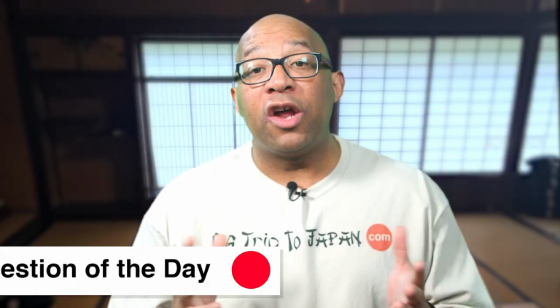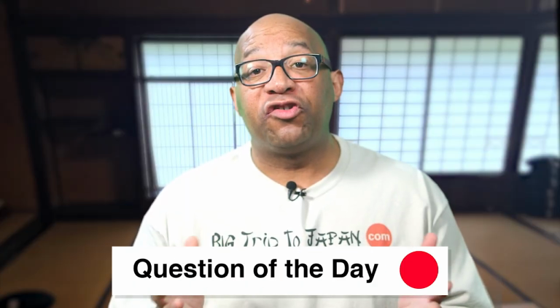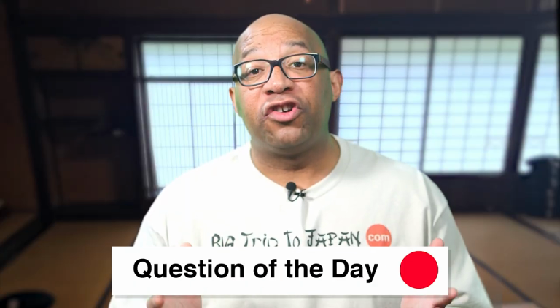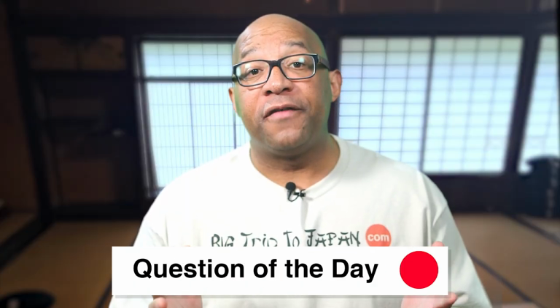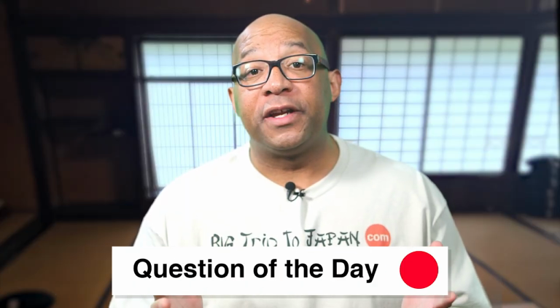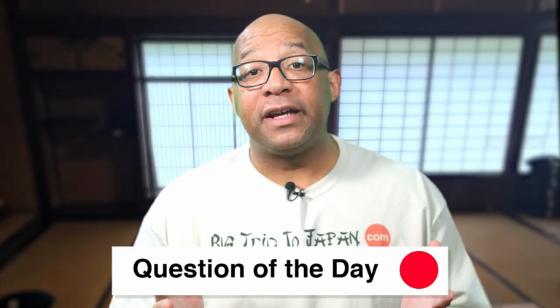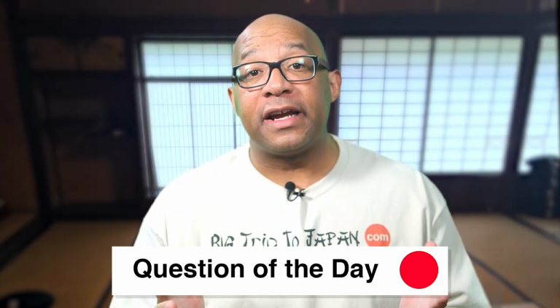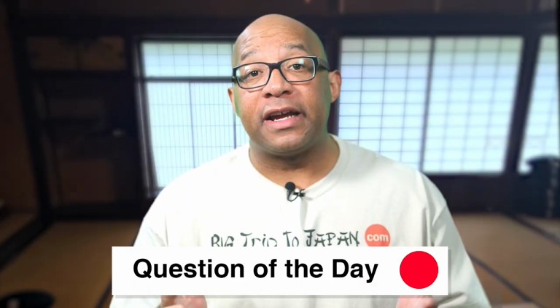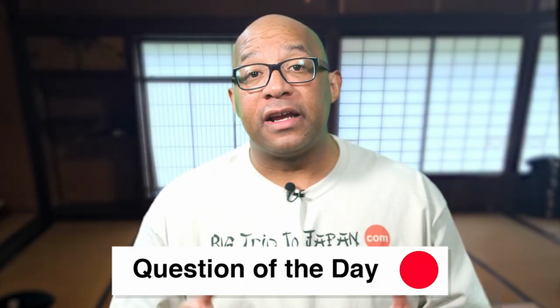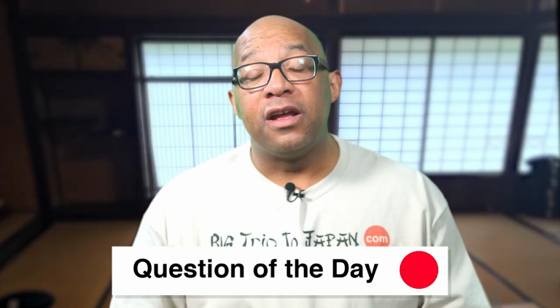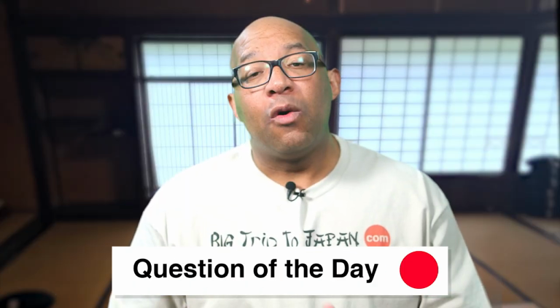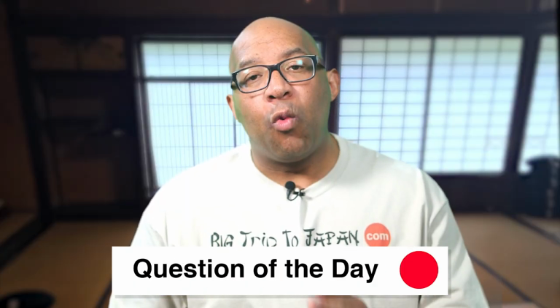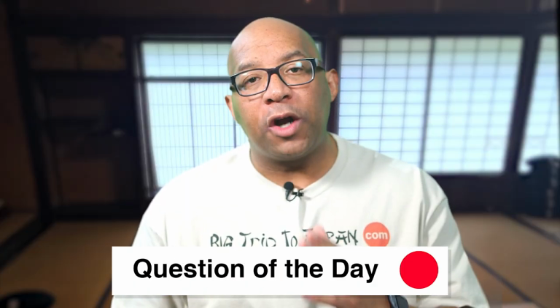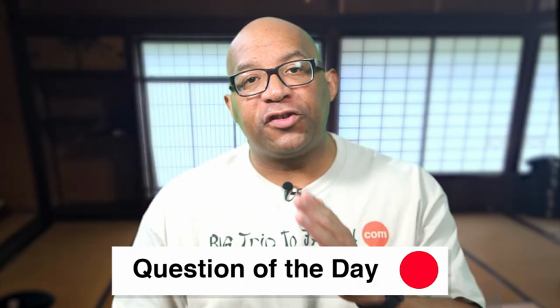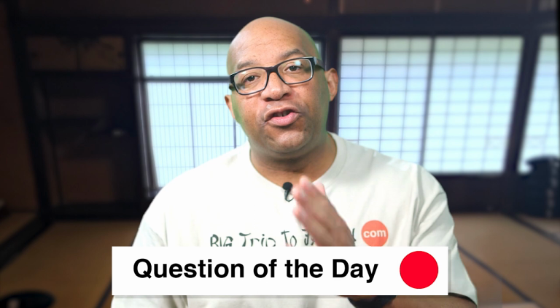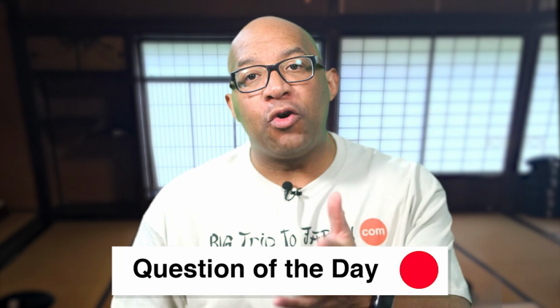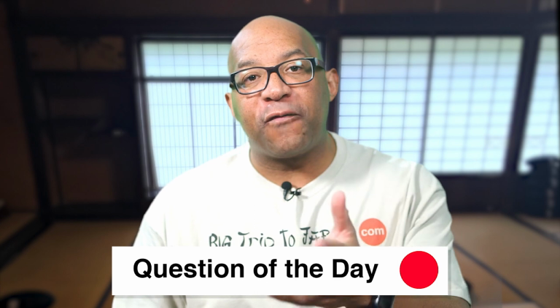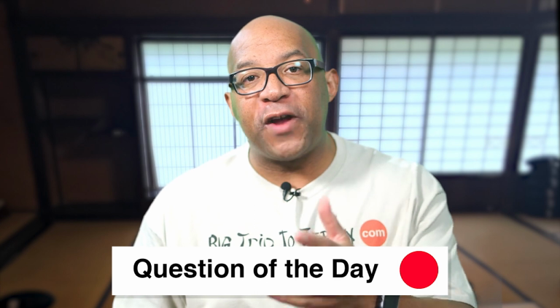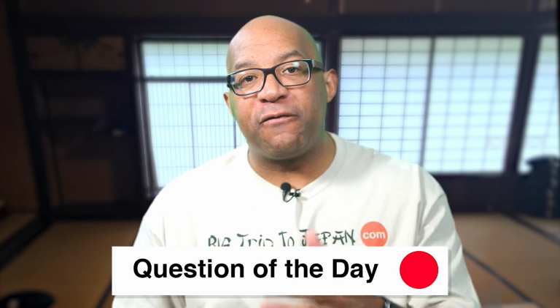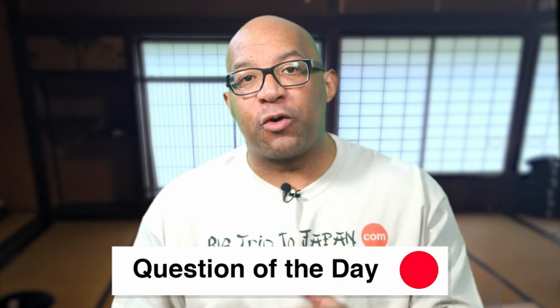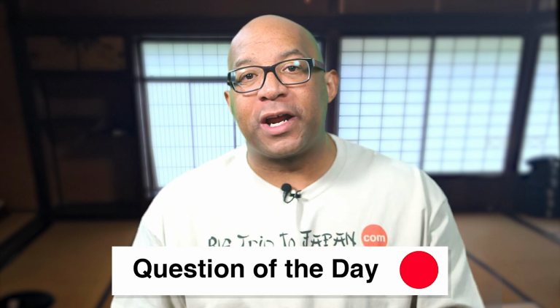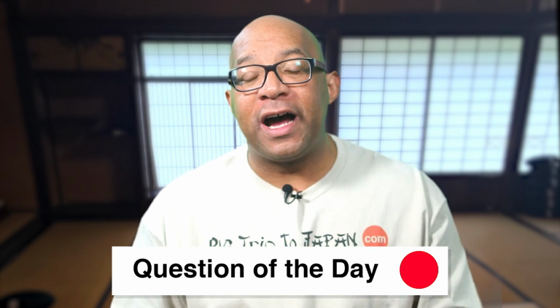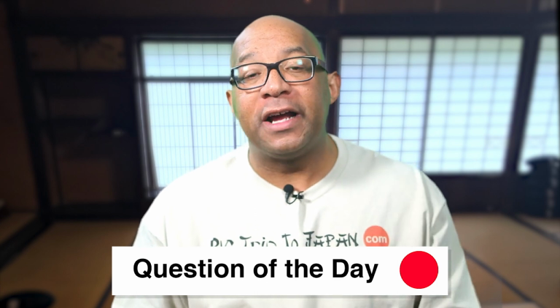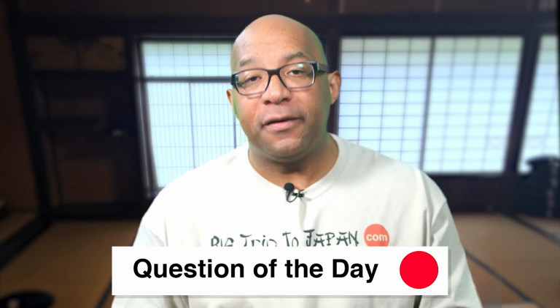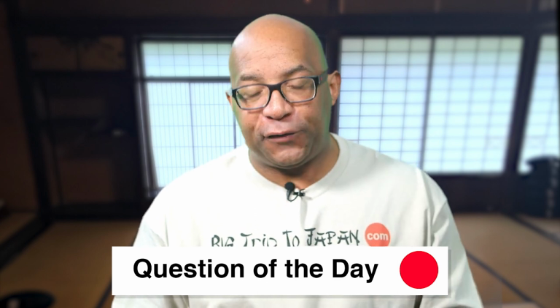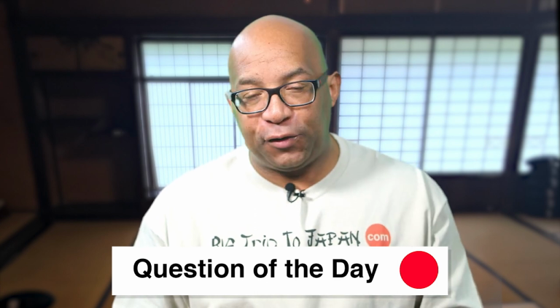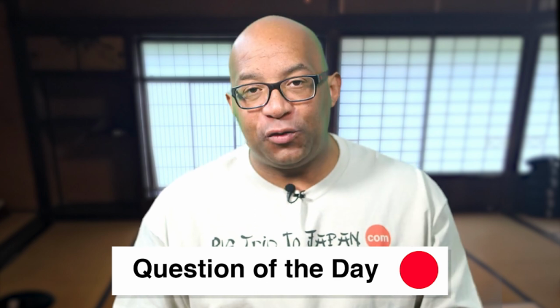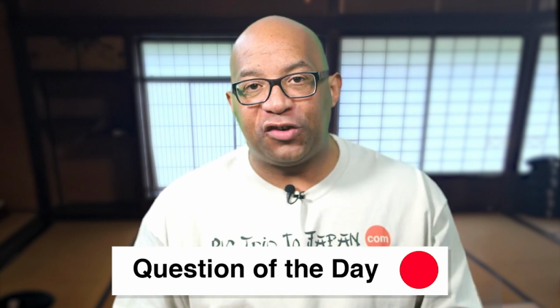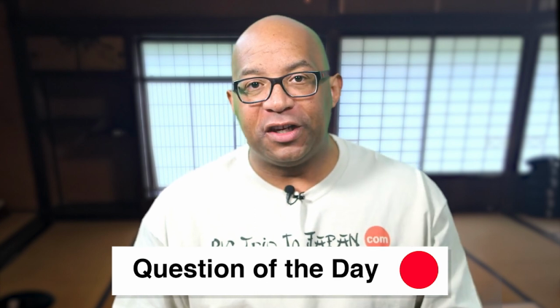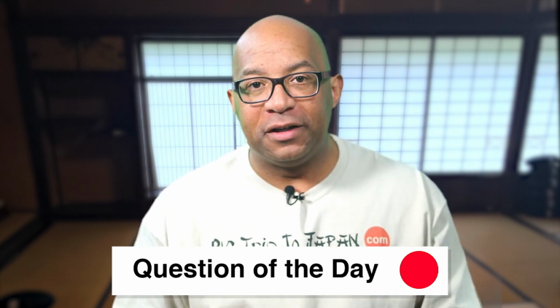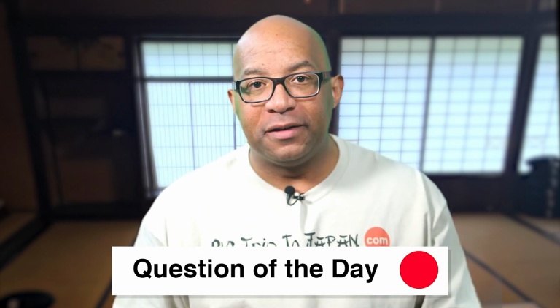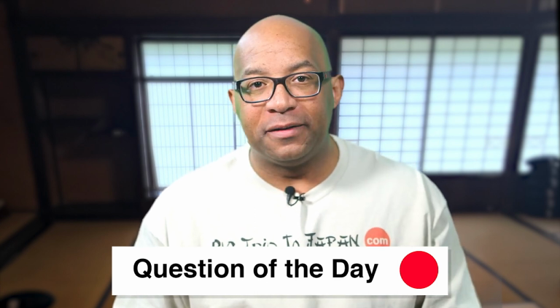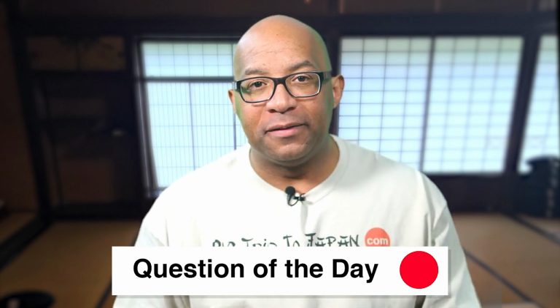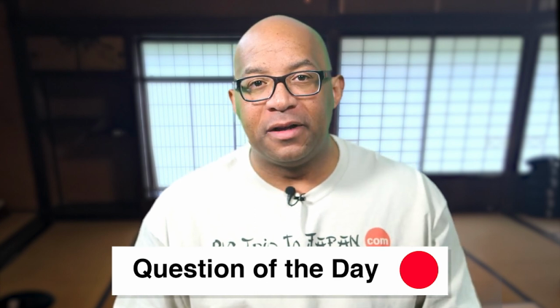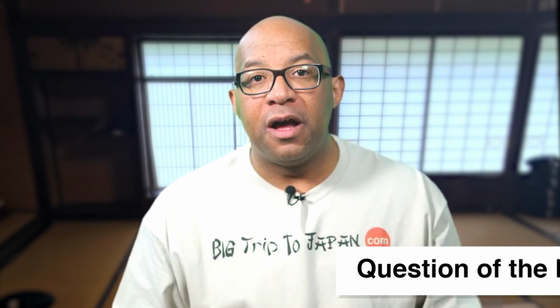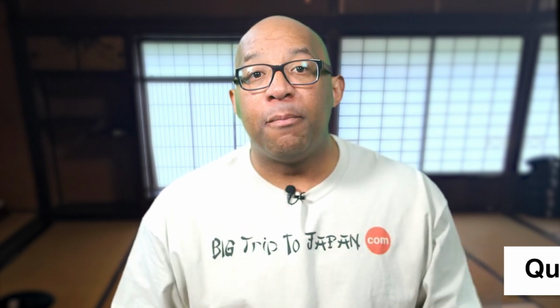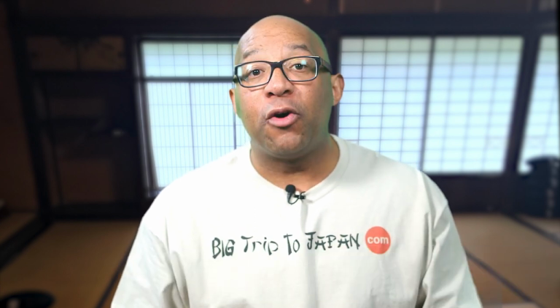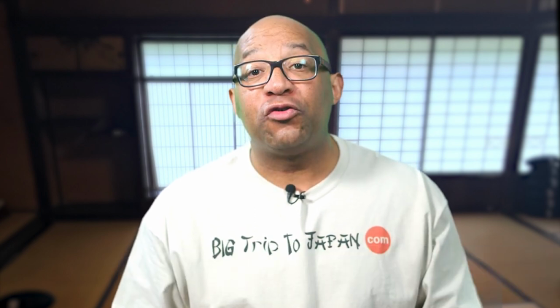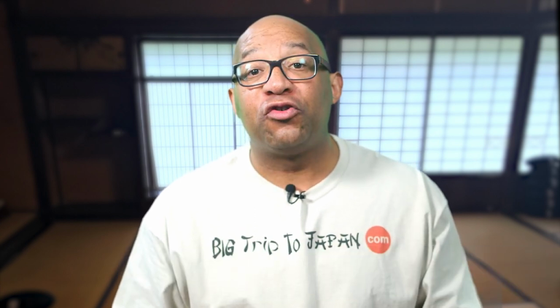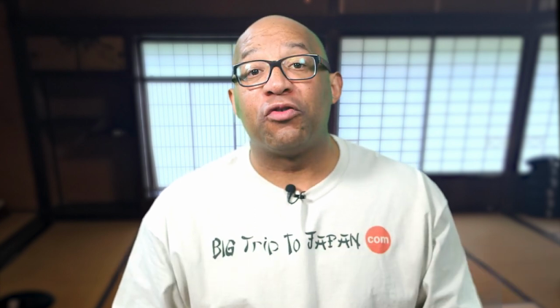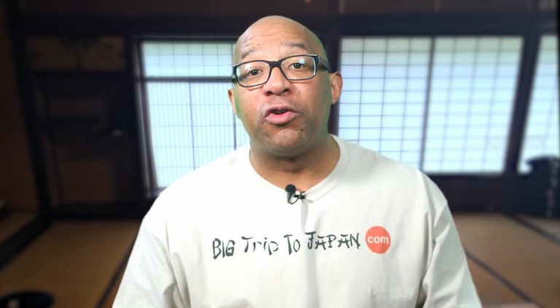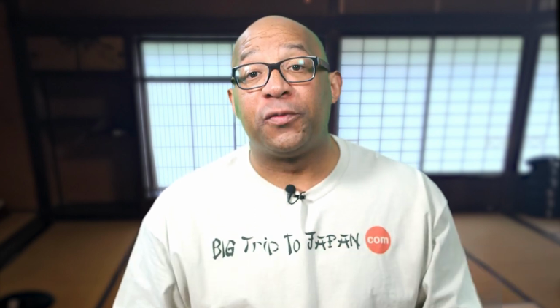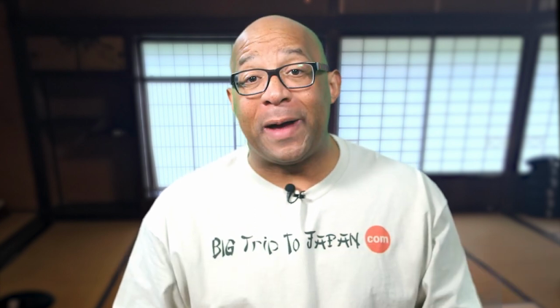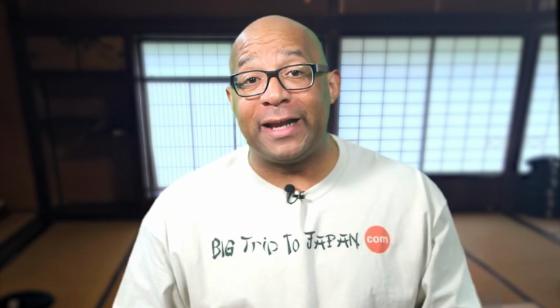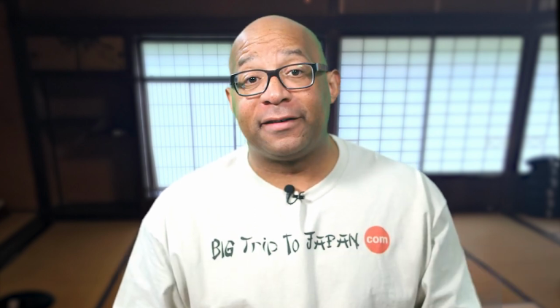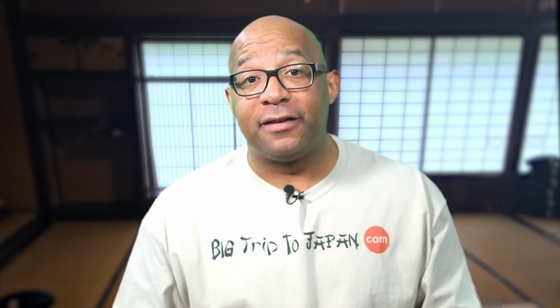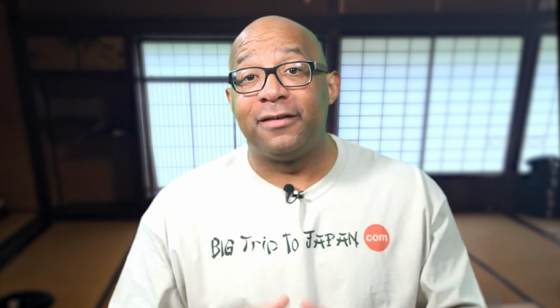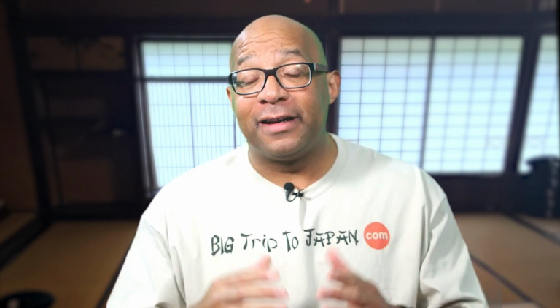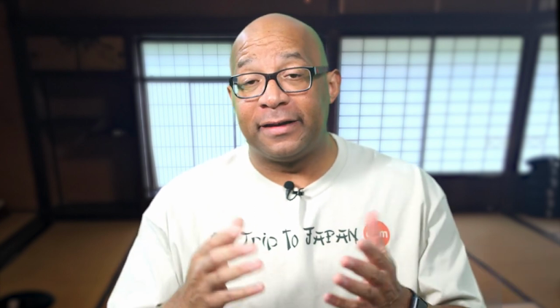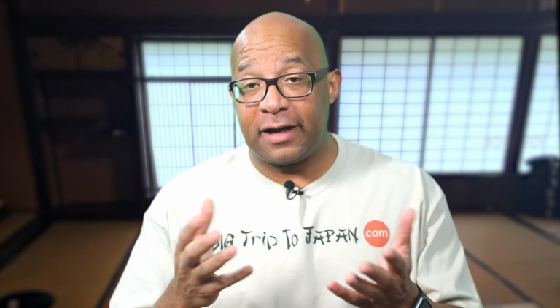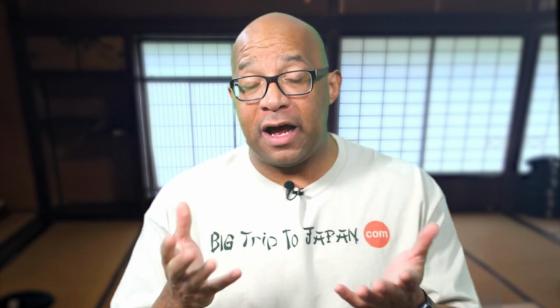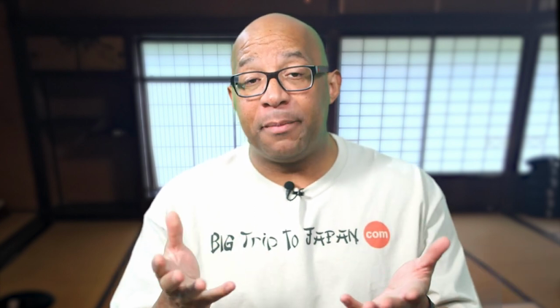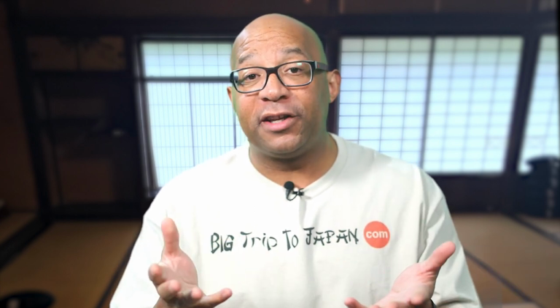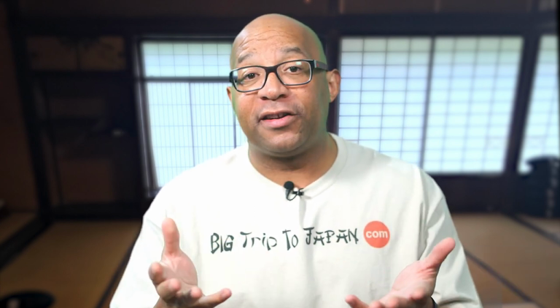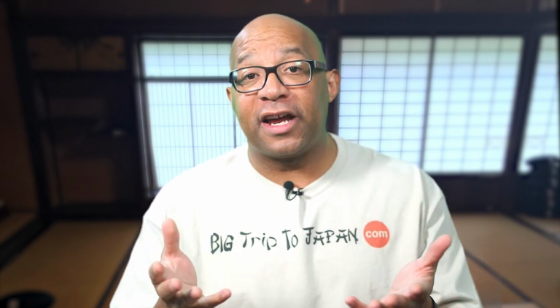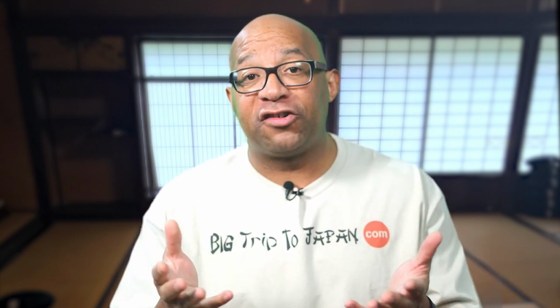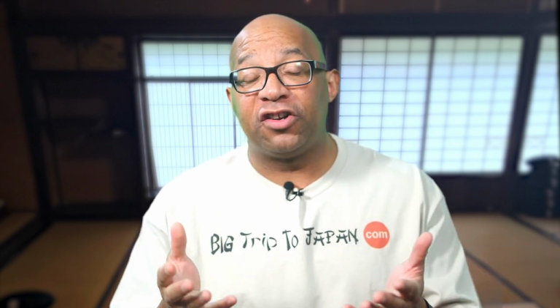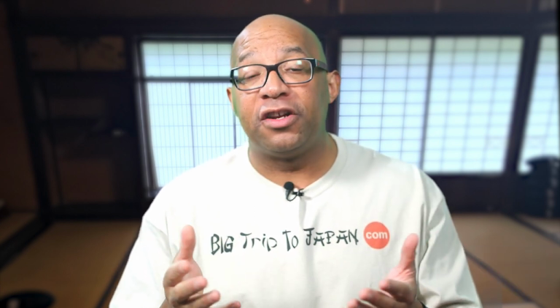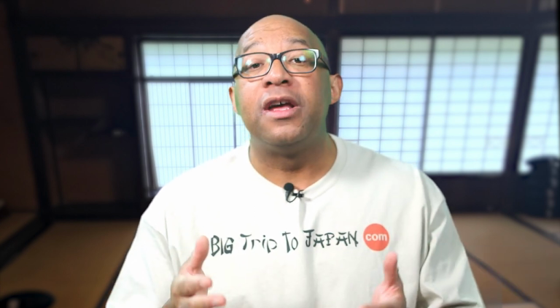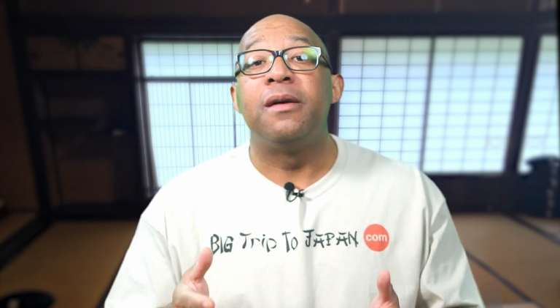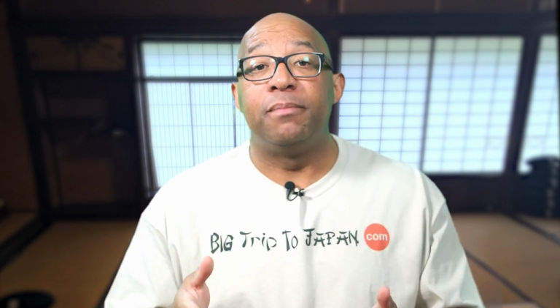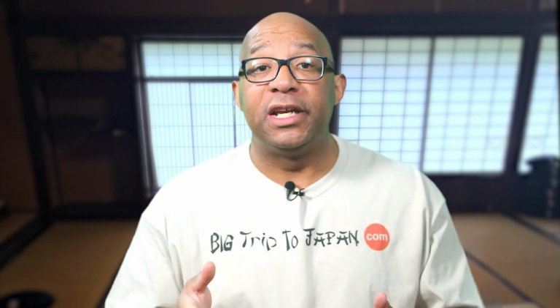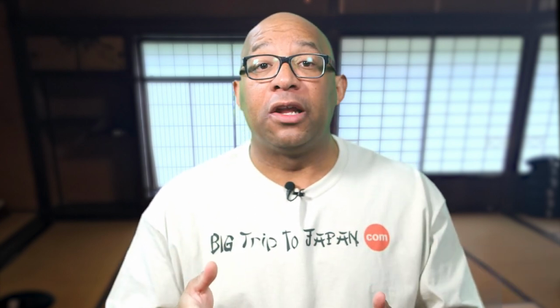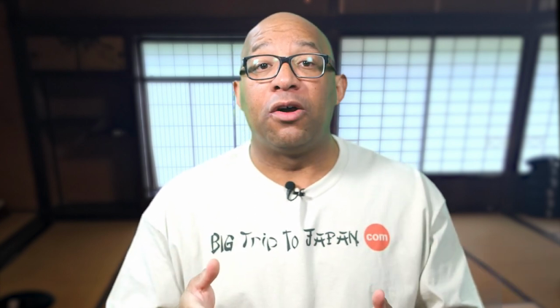Question of the day: what's your favorite kind of sushi? Post your responses in the comment section below.